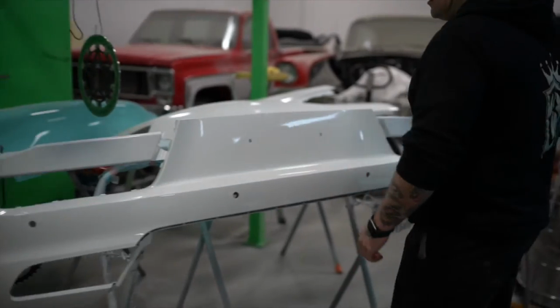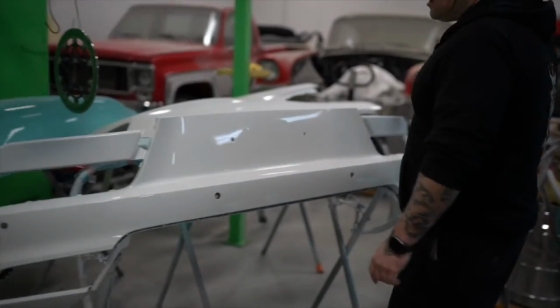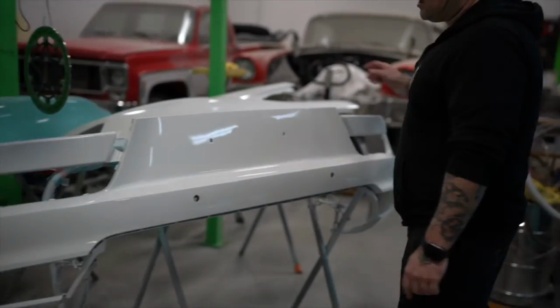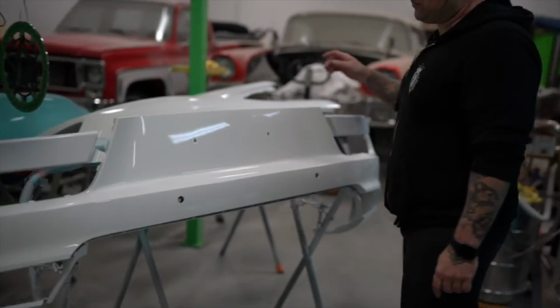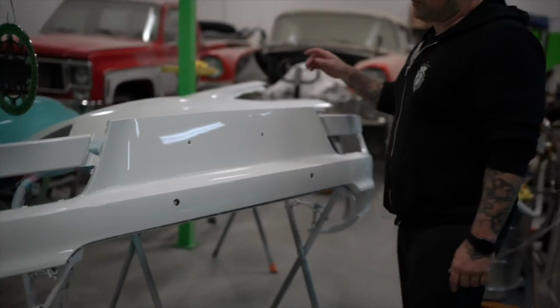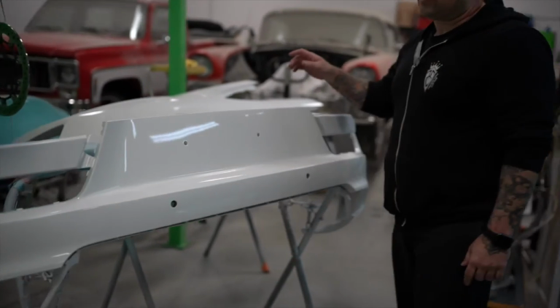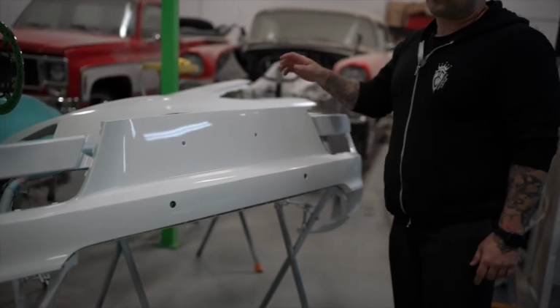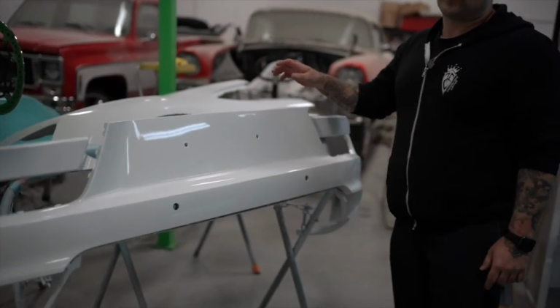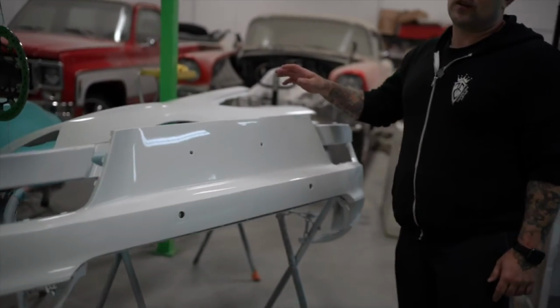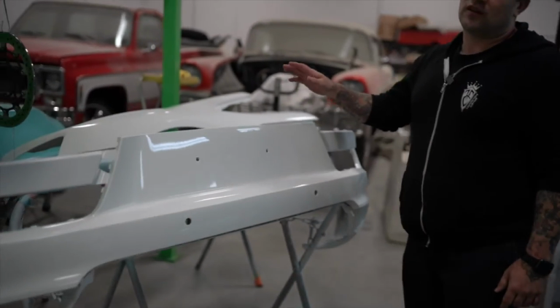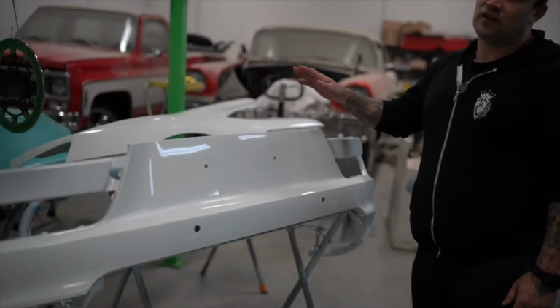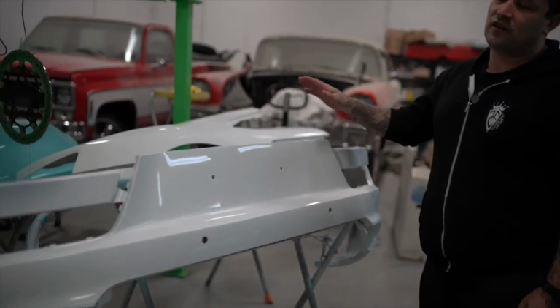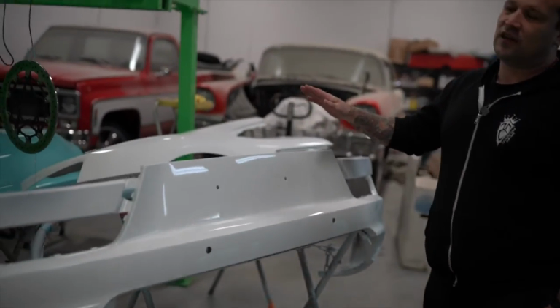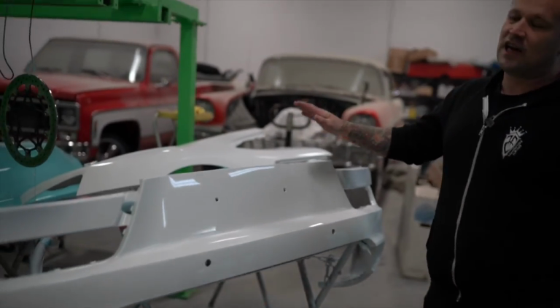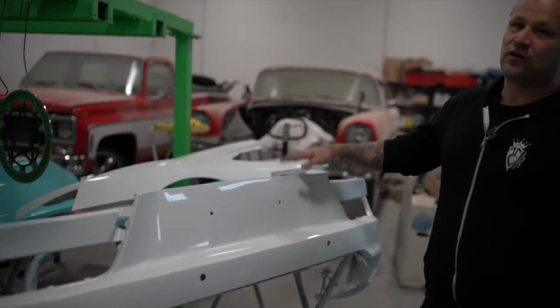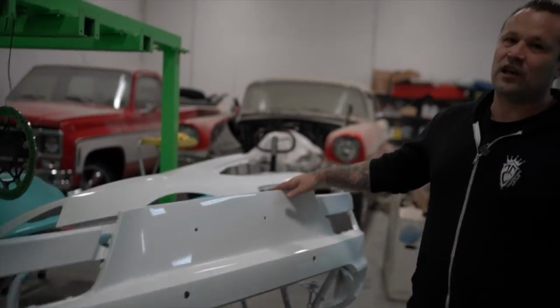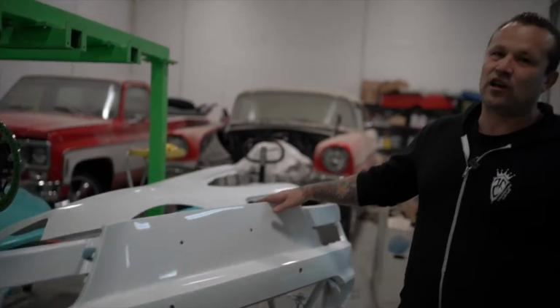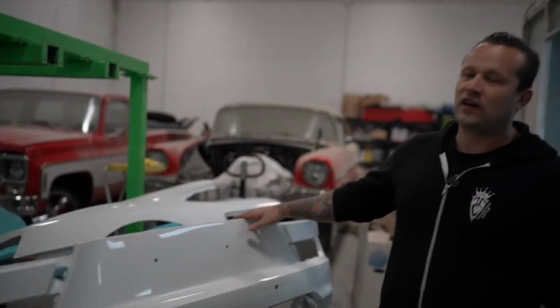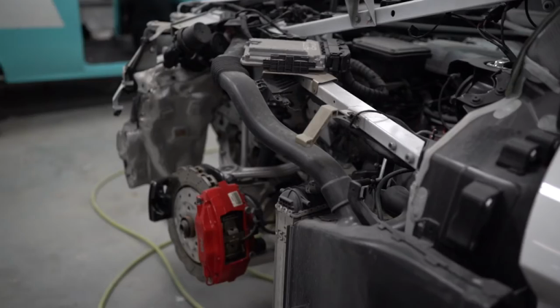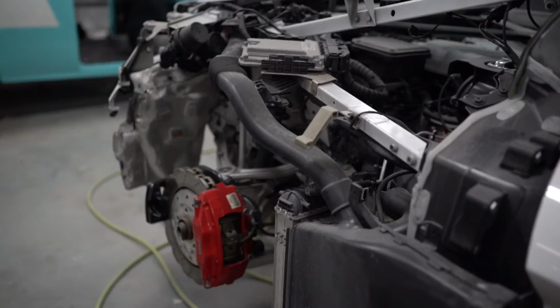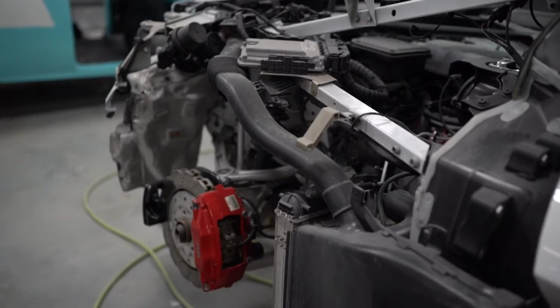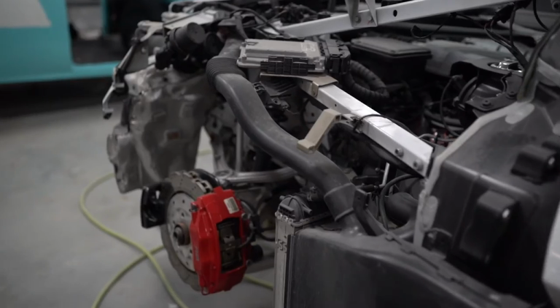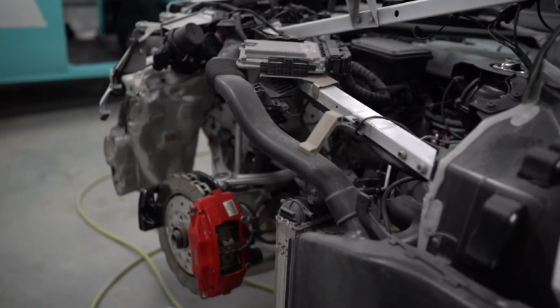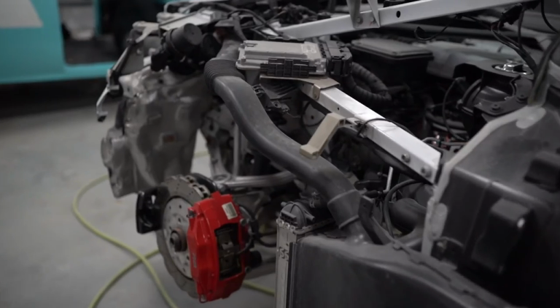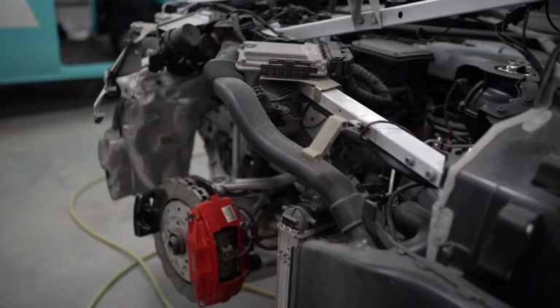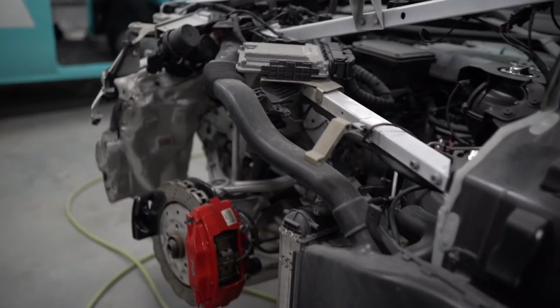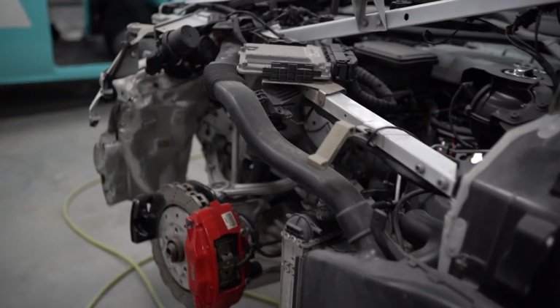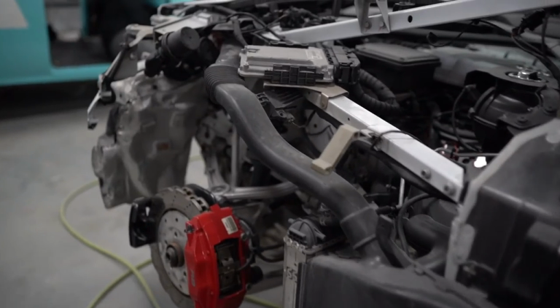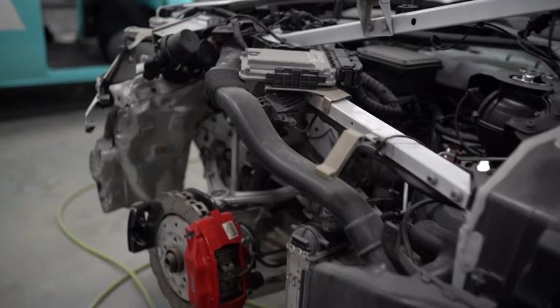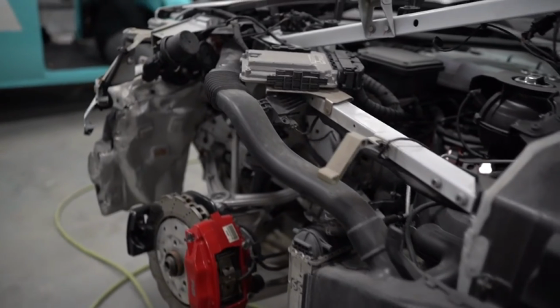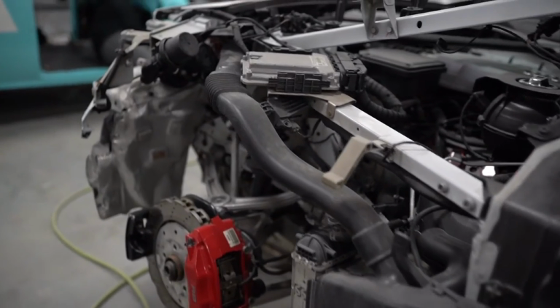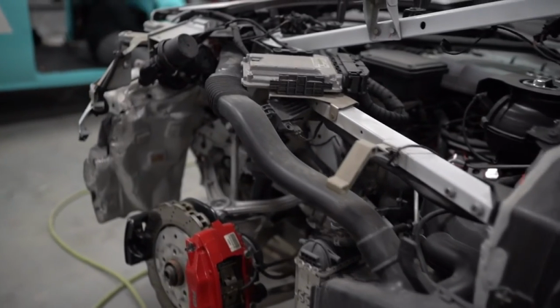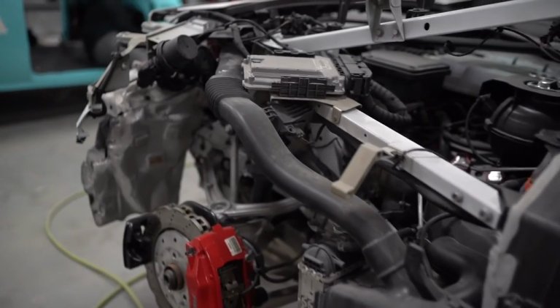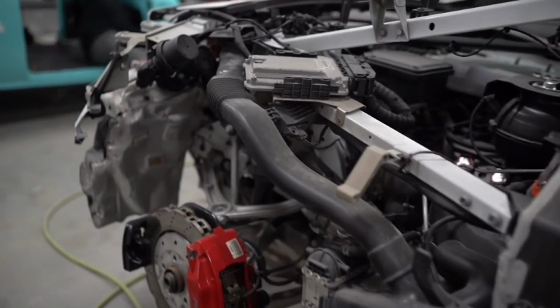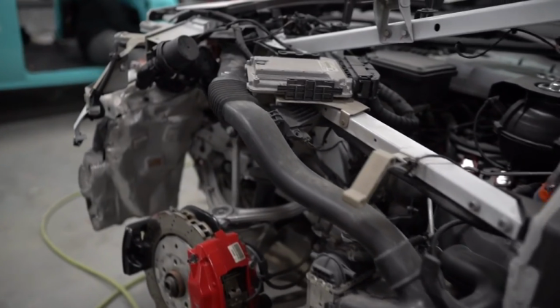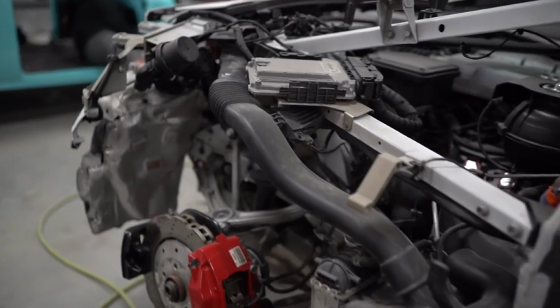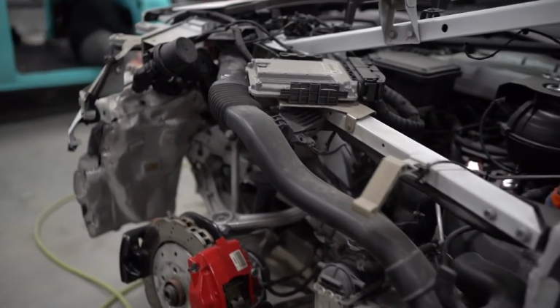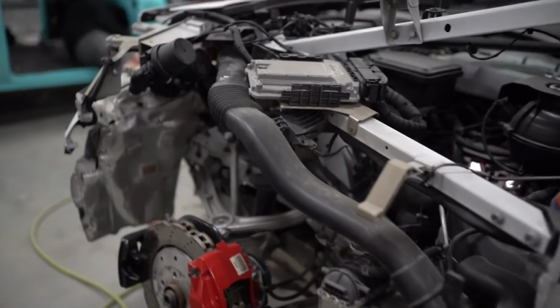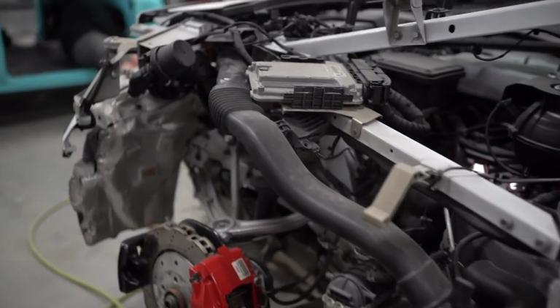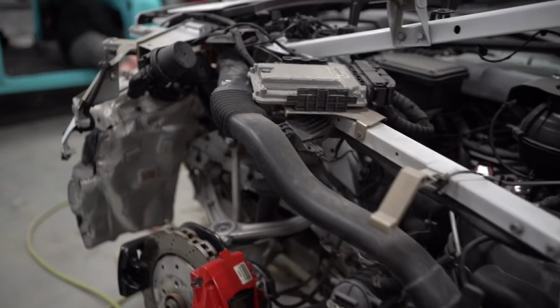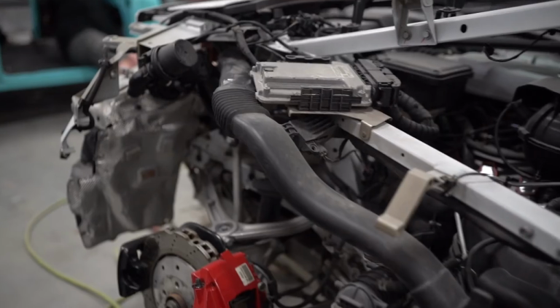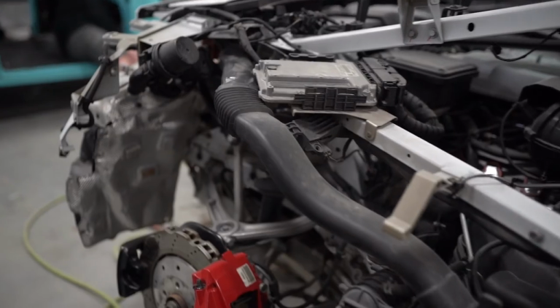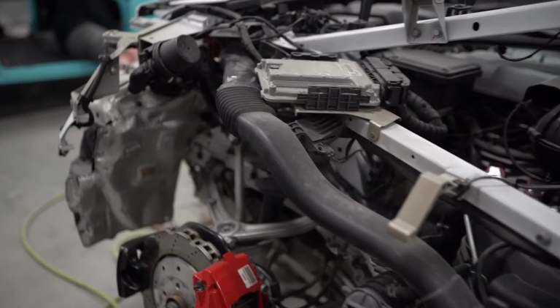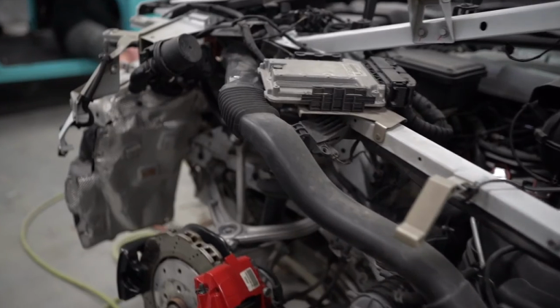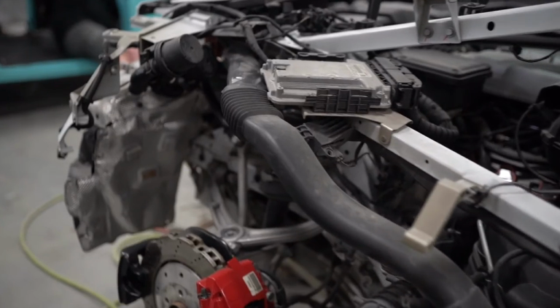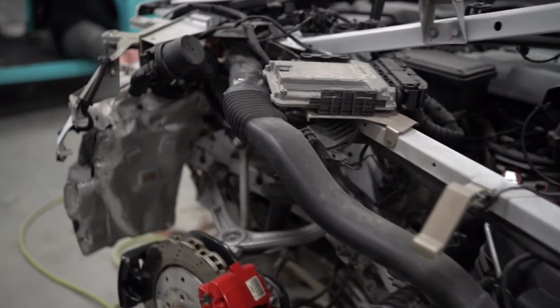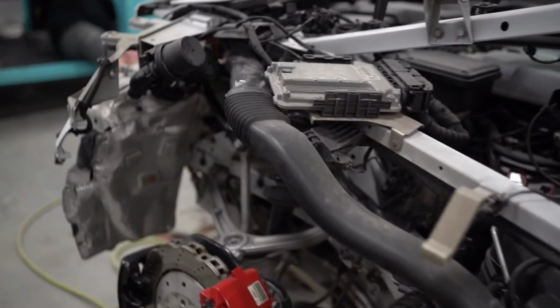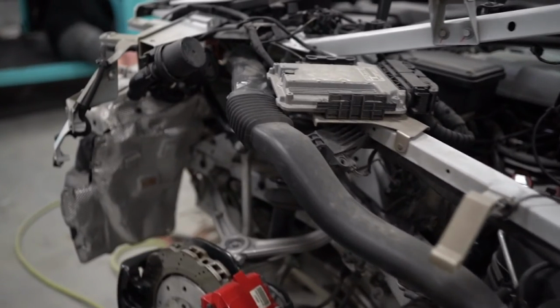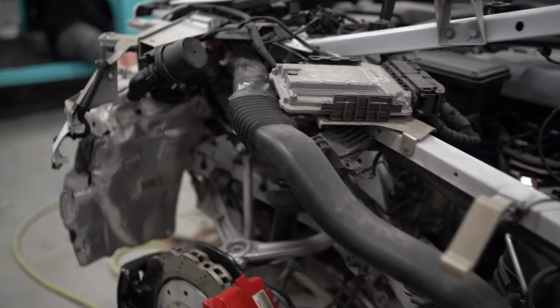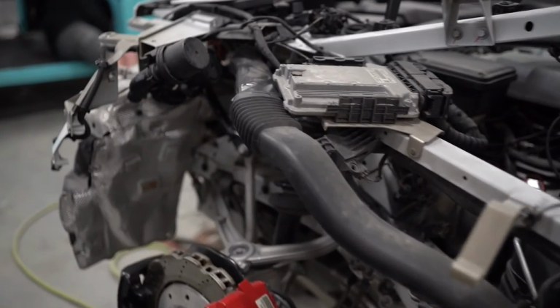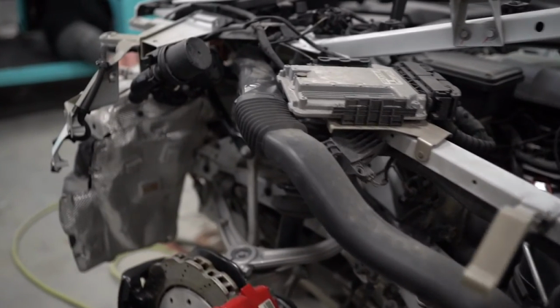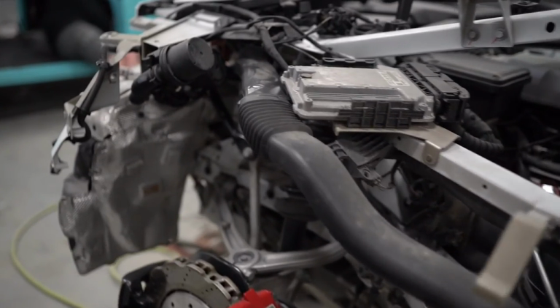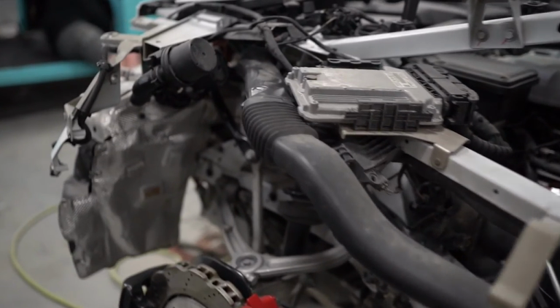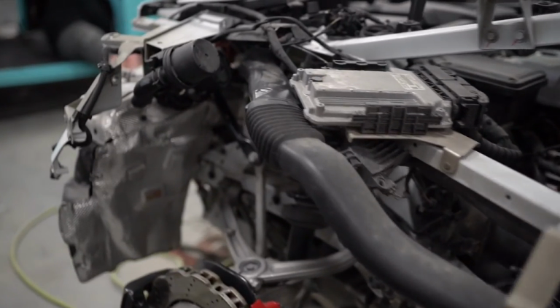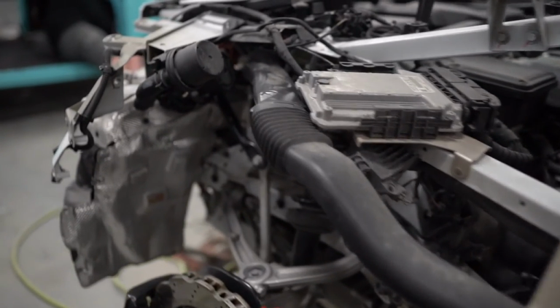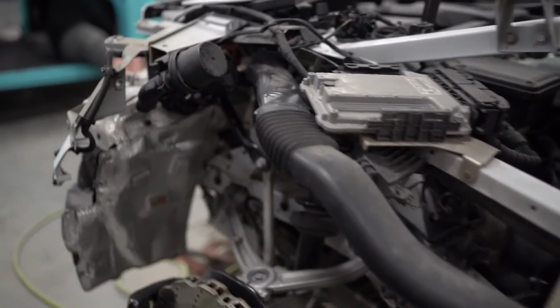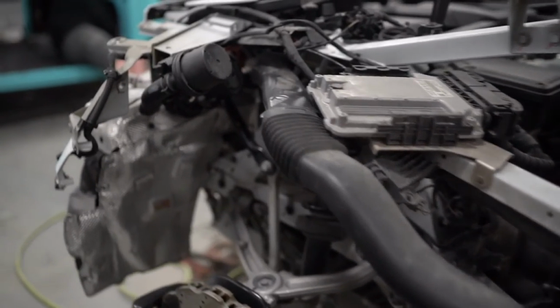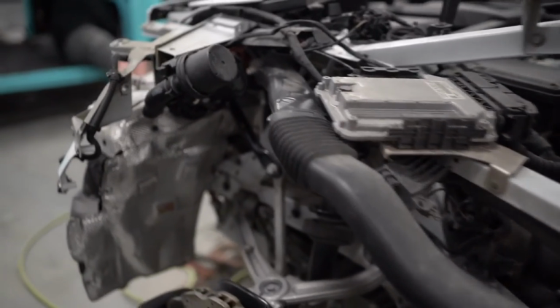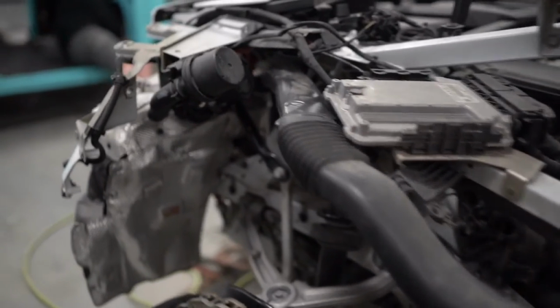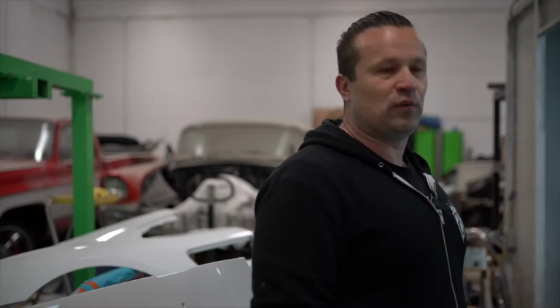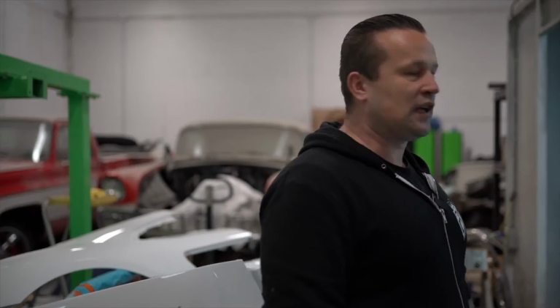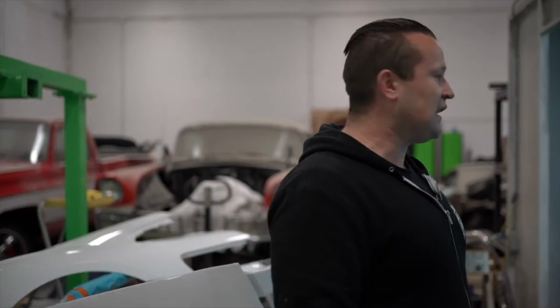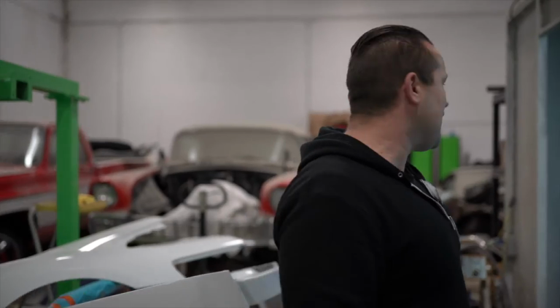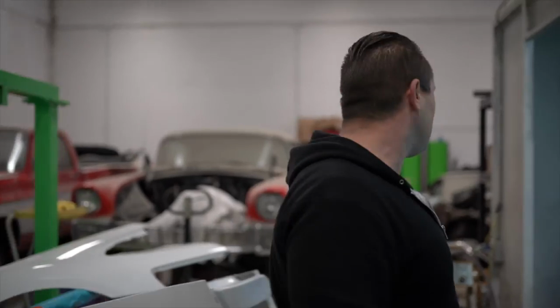All the parts for the Audi R8 have shown up. They're done, painted, ready to go. We're just waiting on a tail light, but who knows when we'll get that.